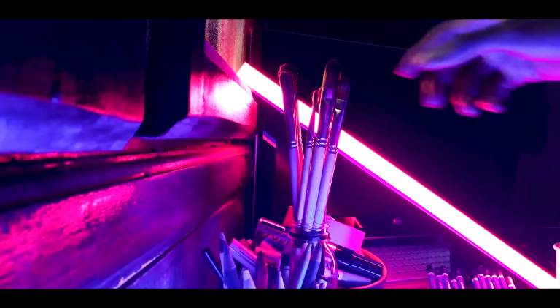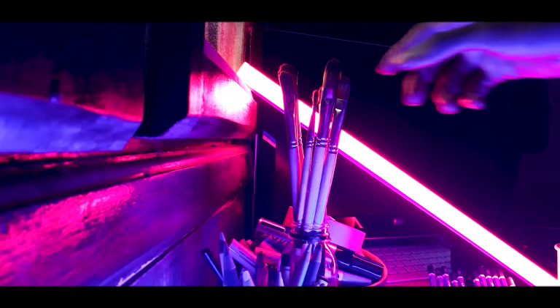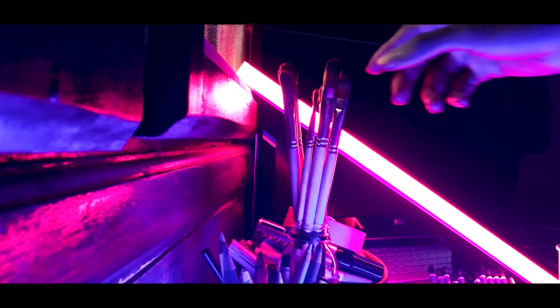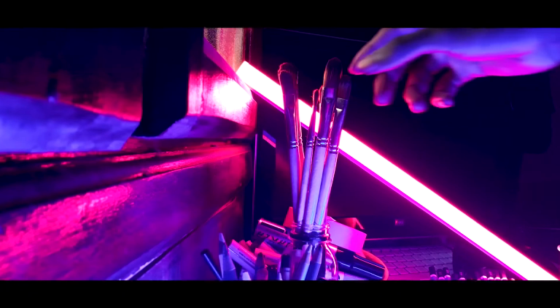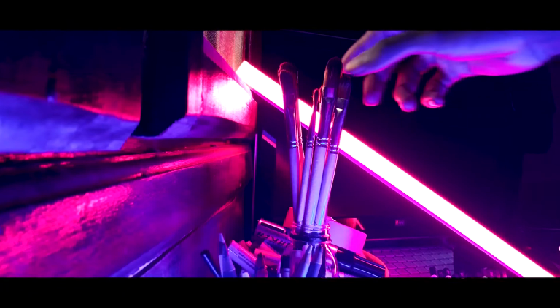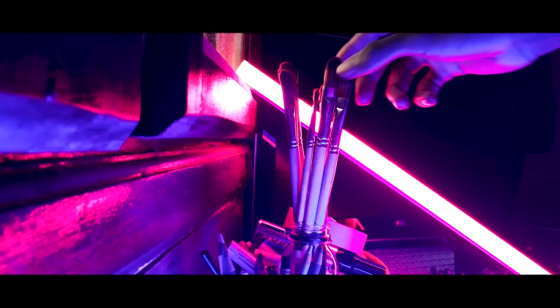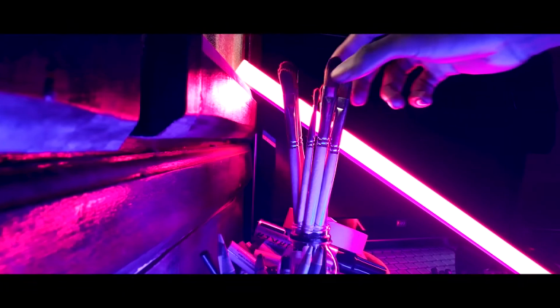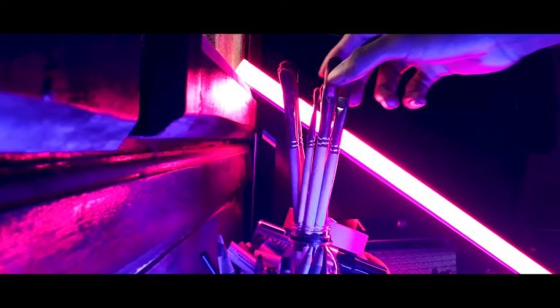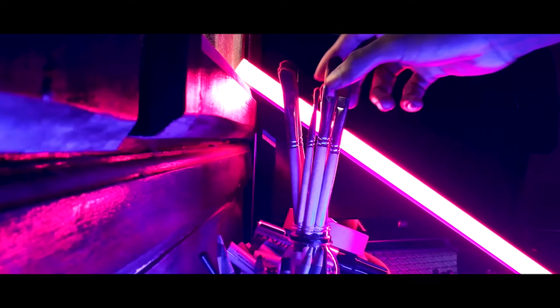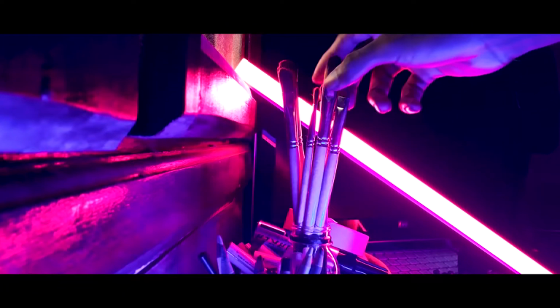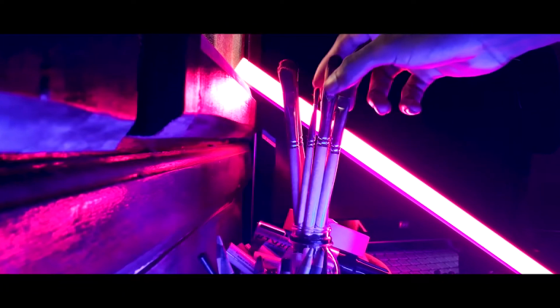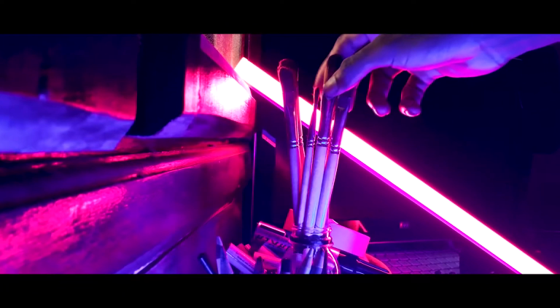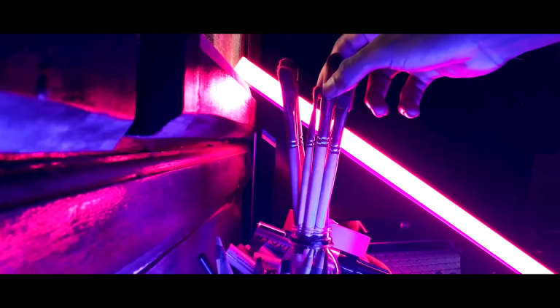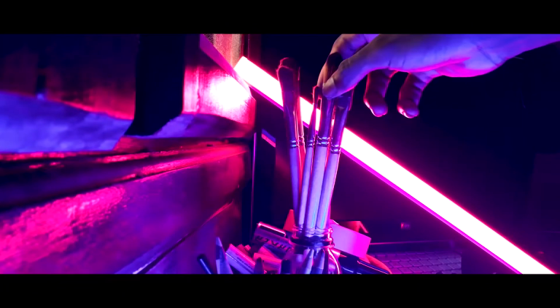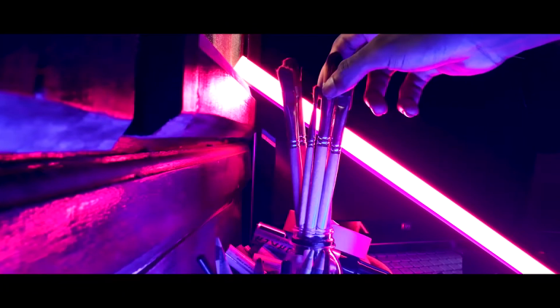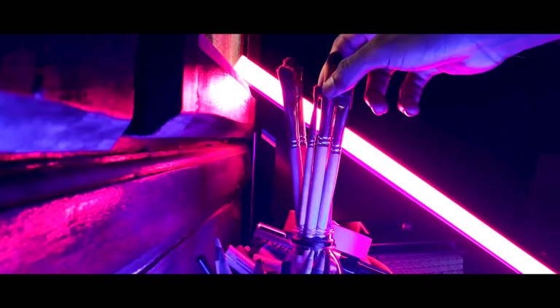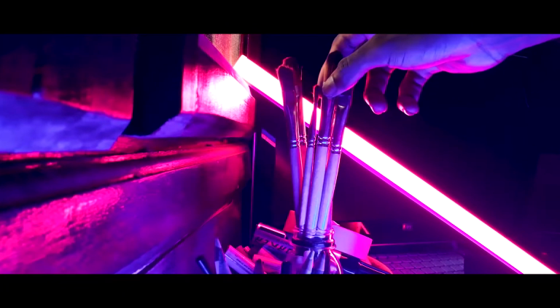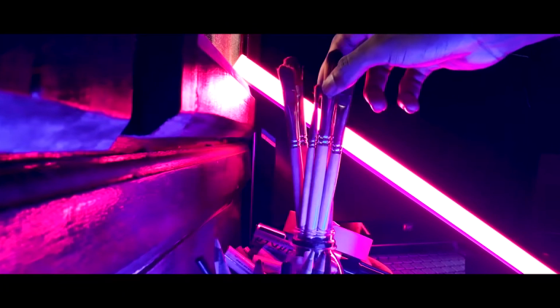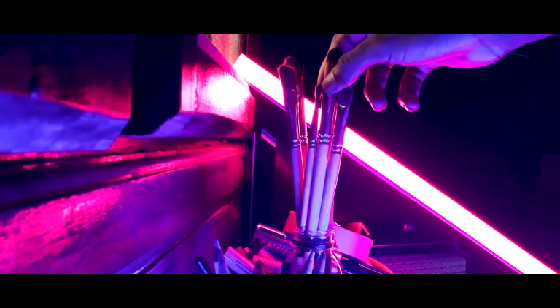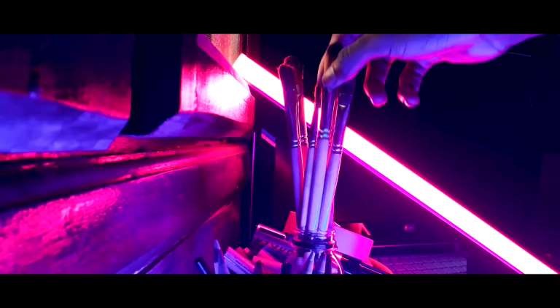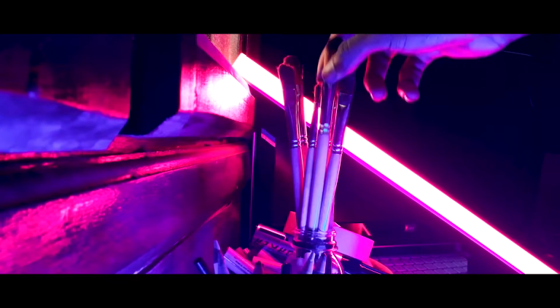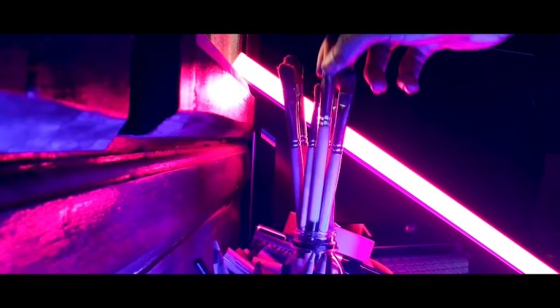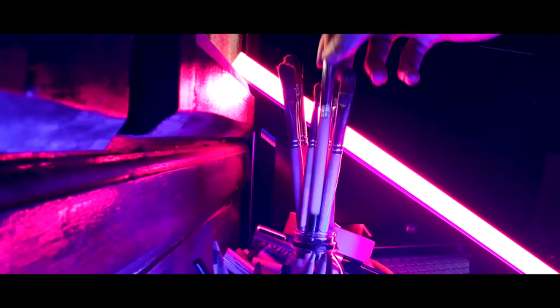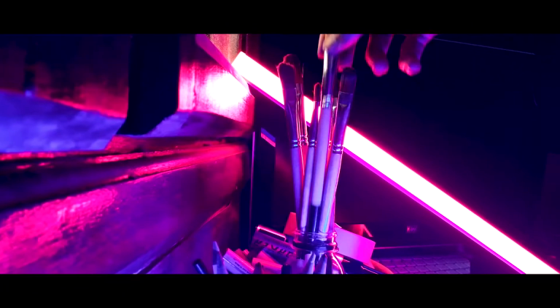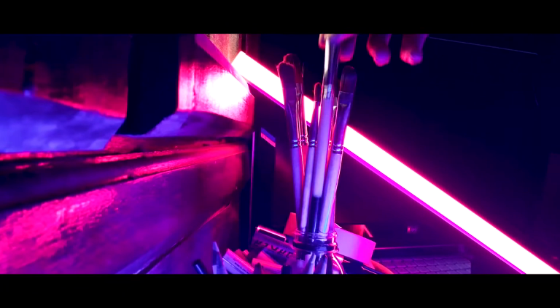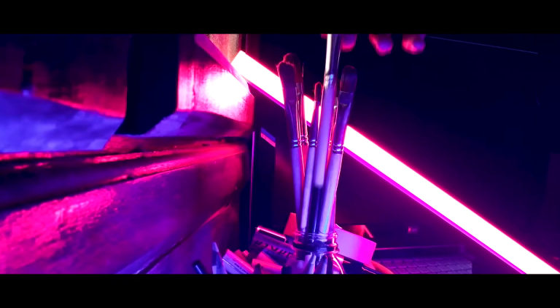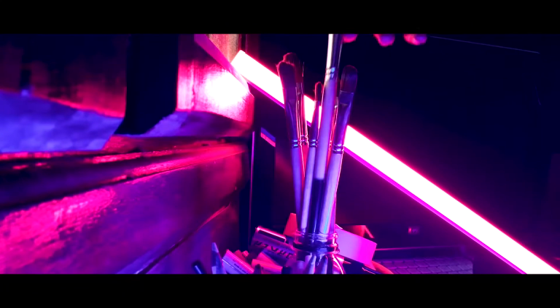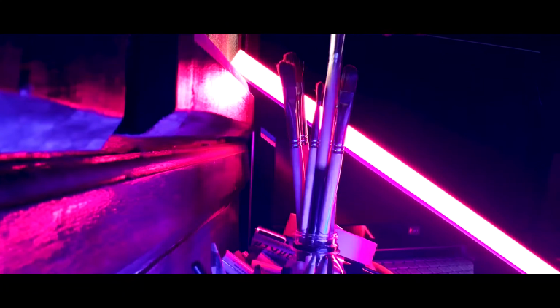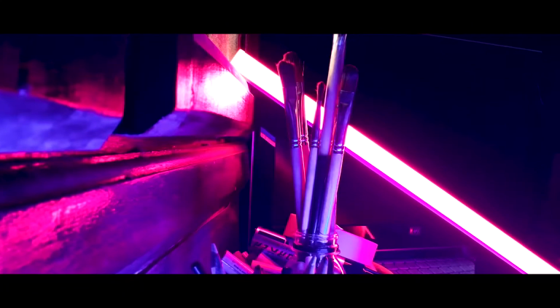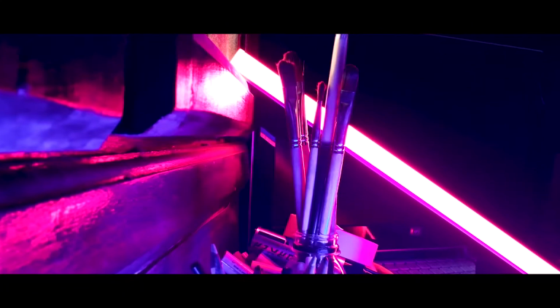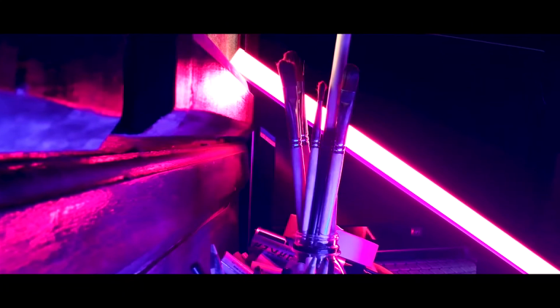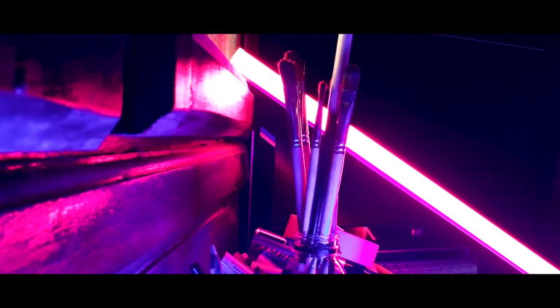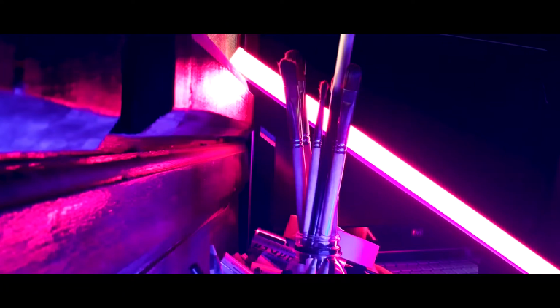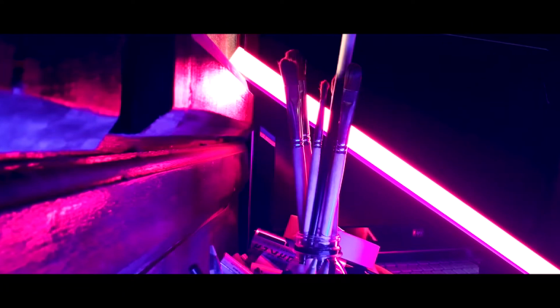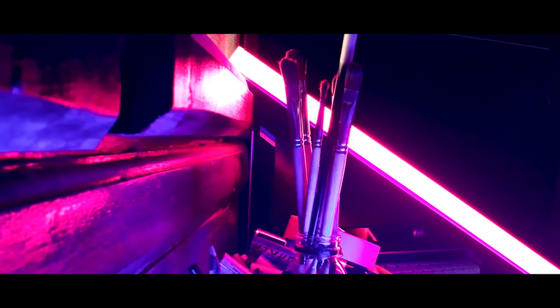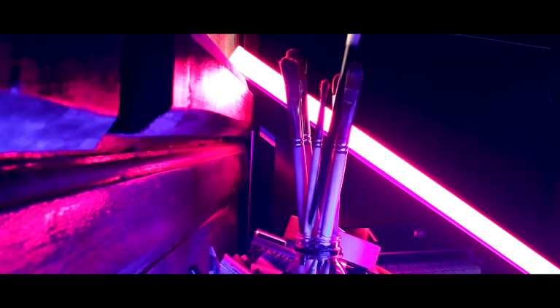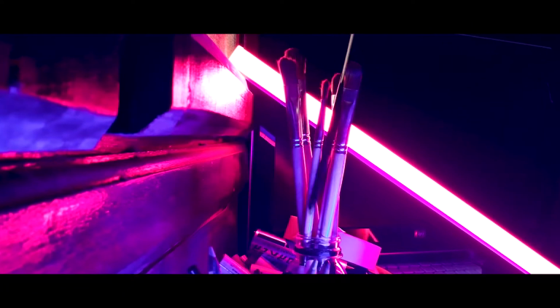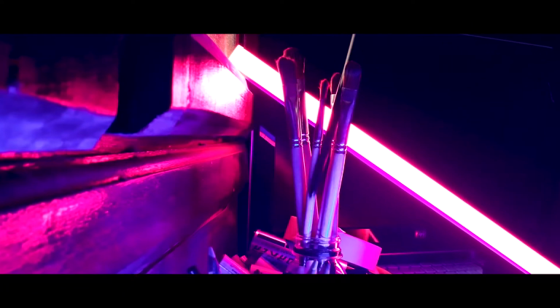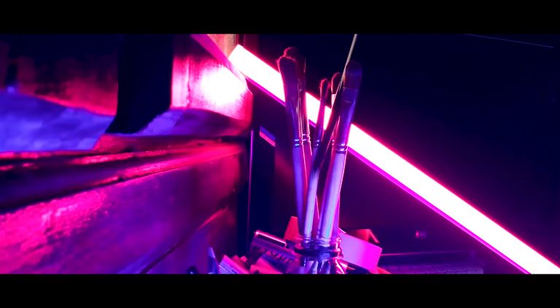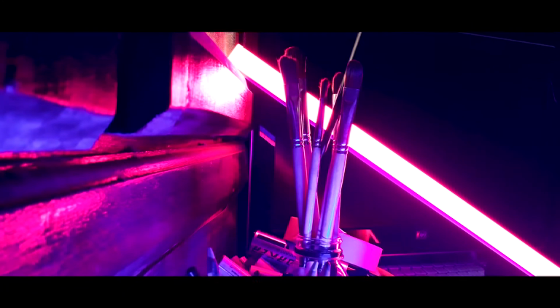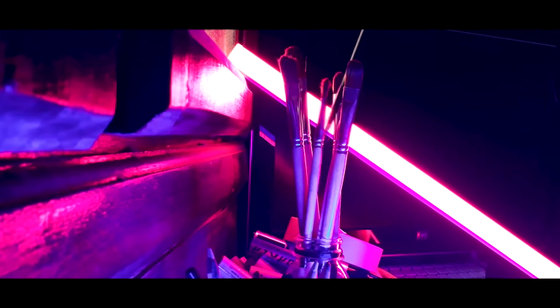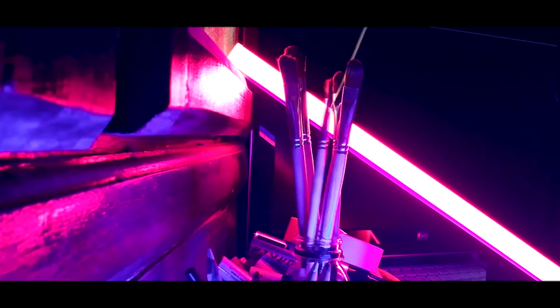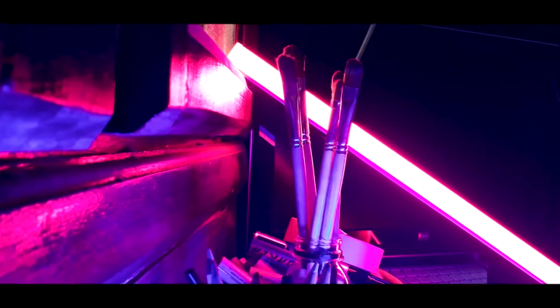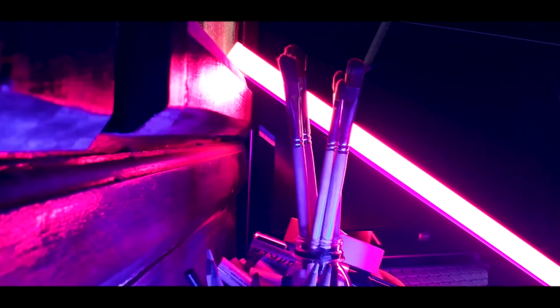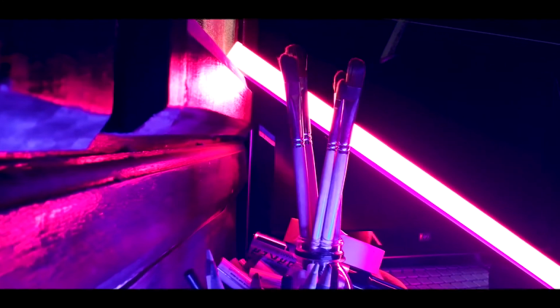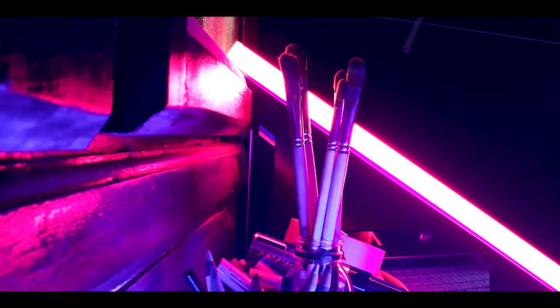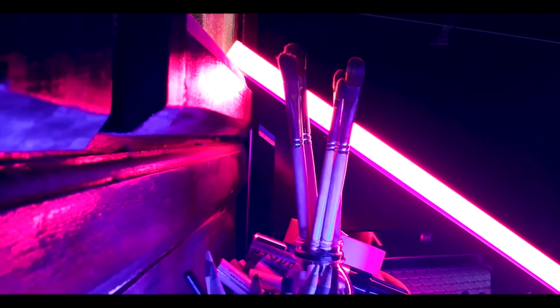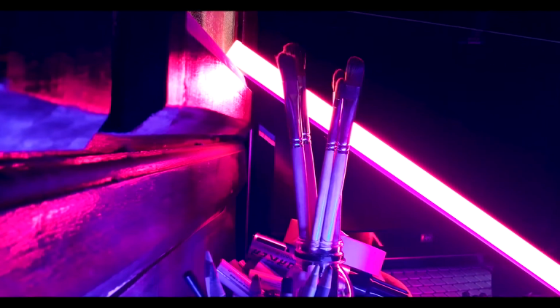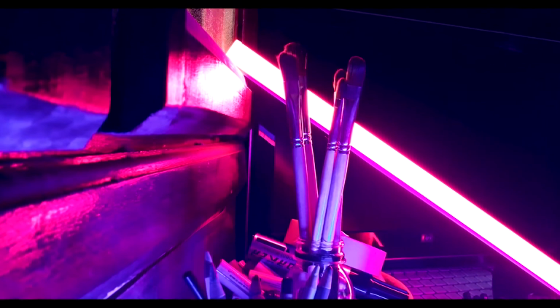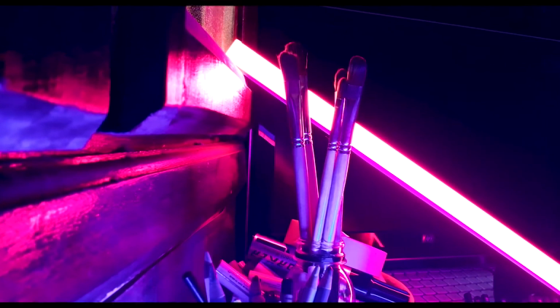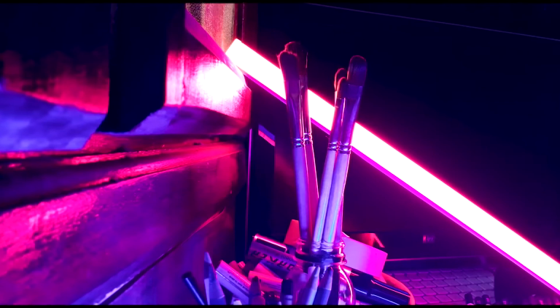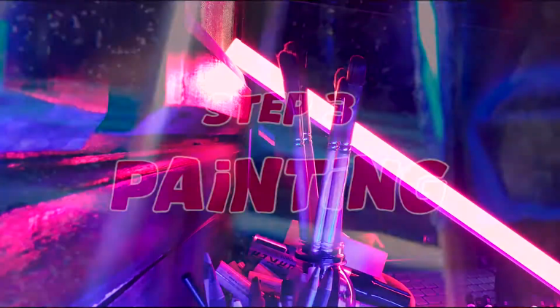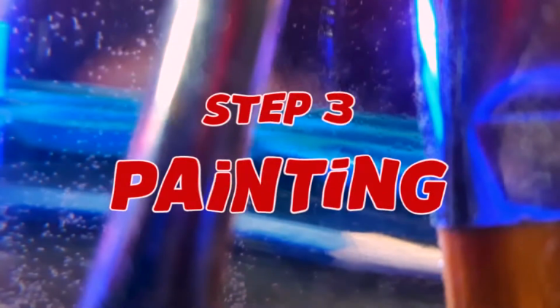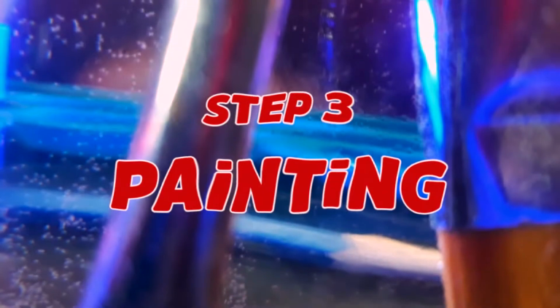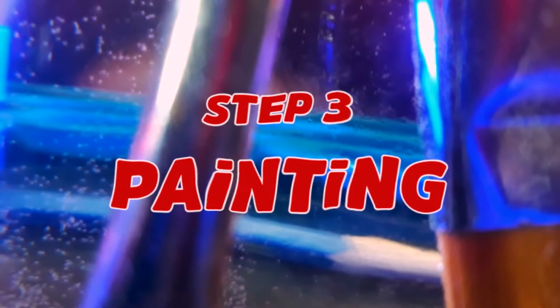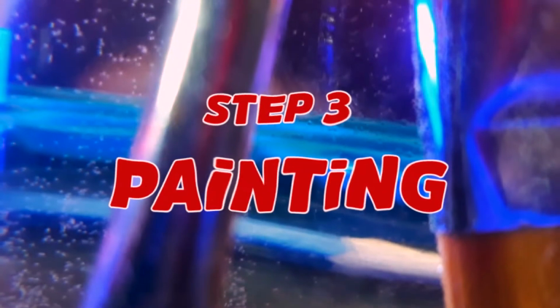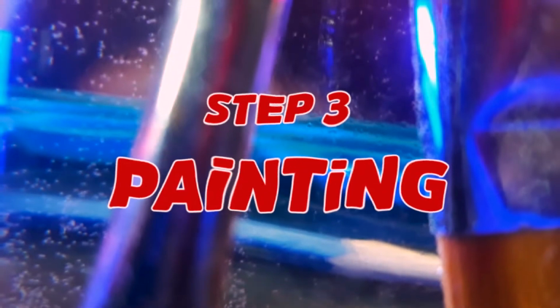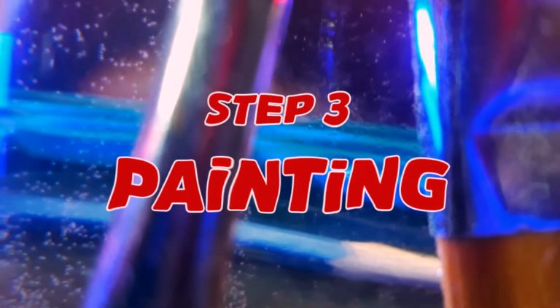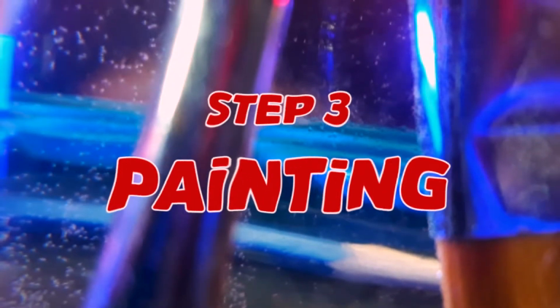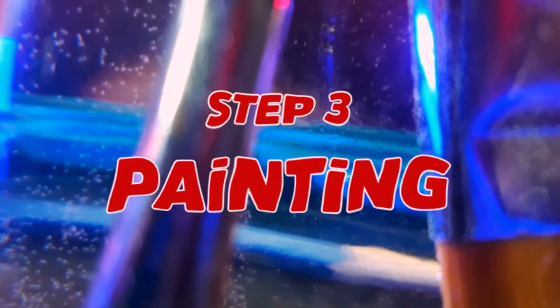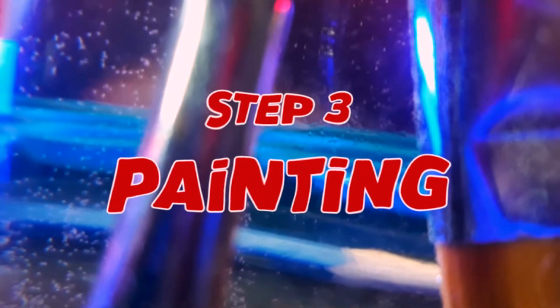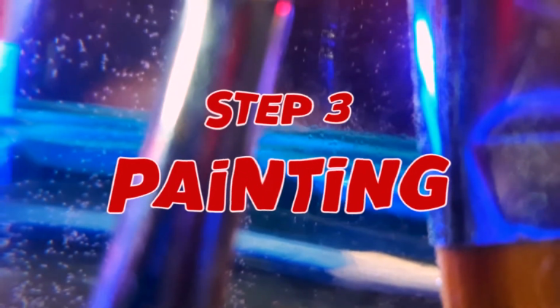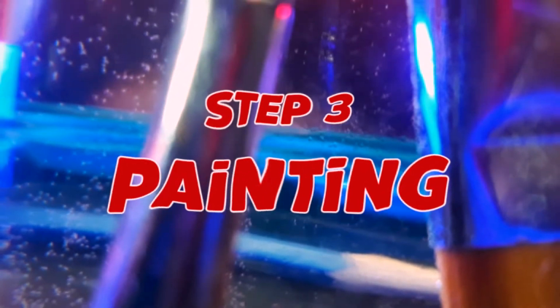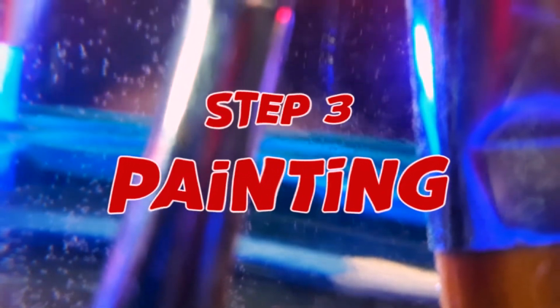And now to the part we've all been waiting for: painting.